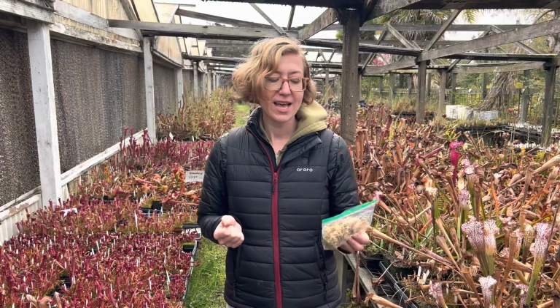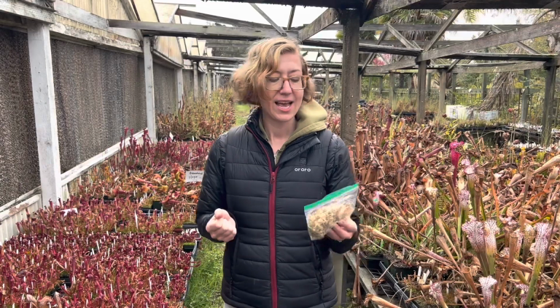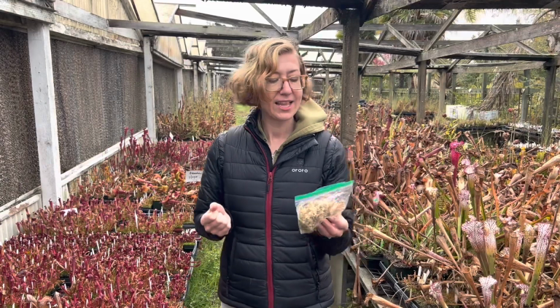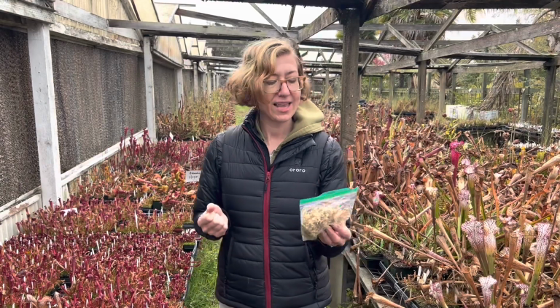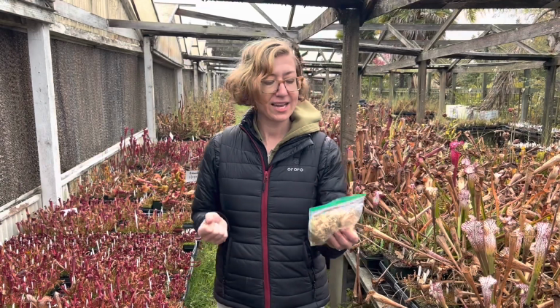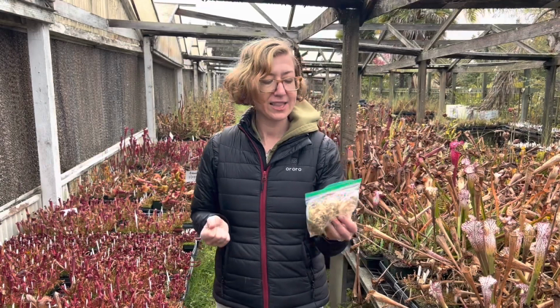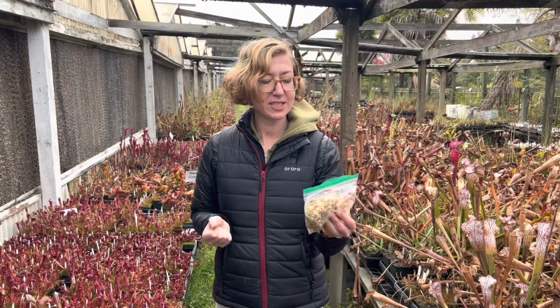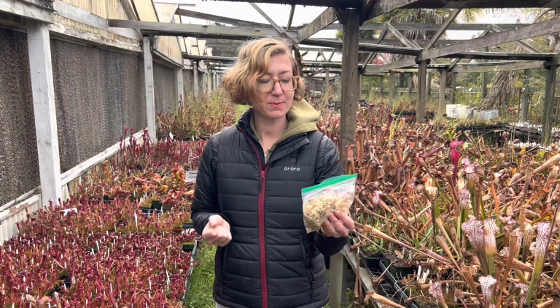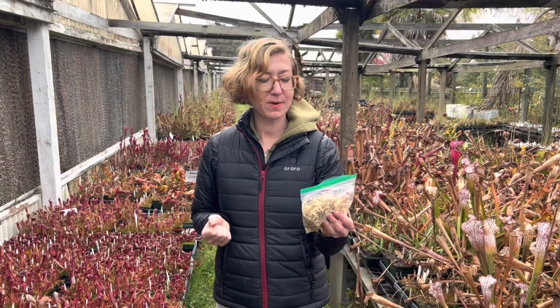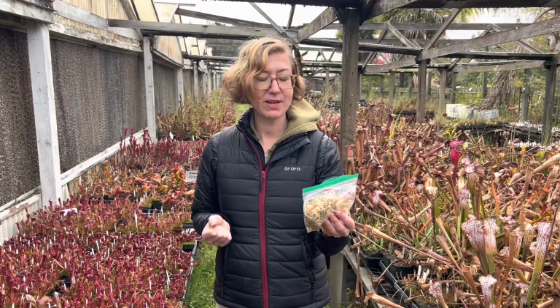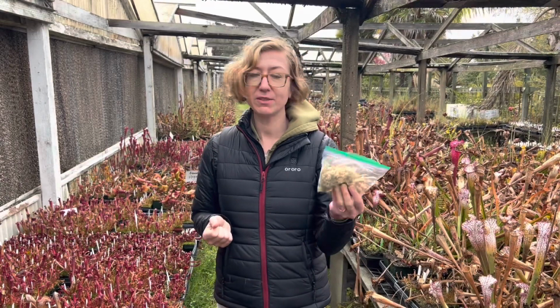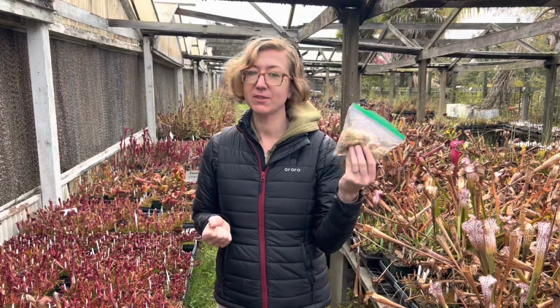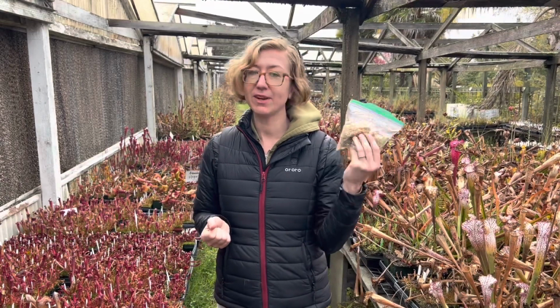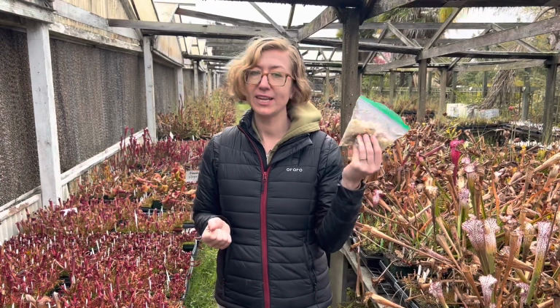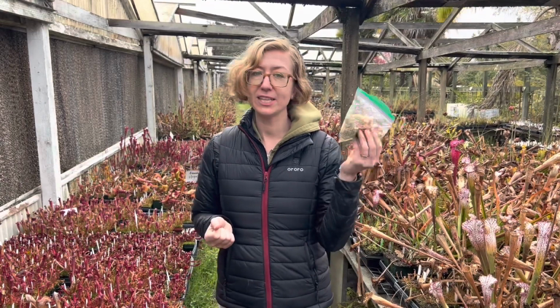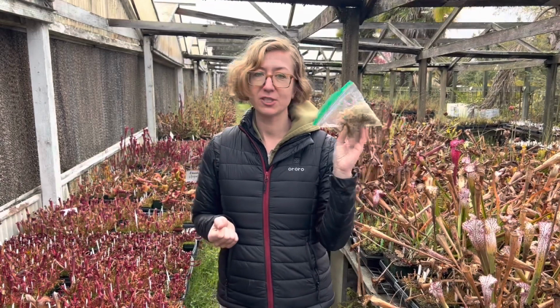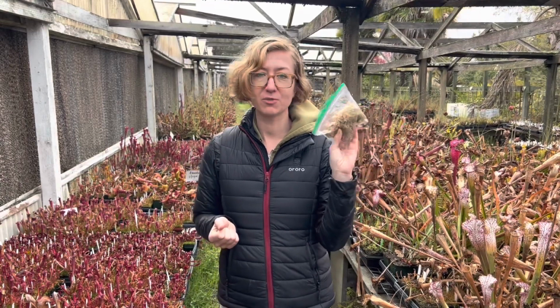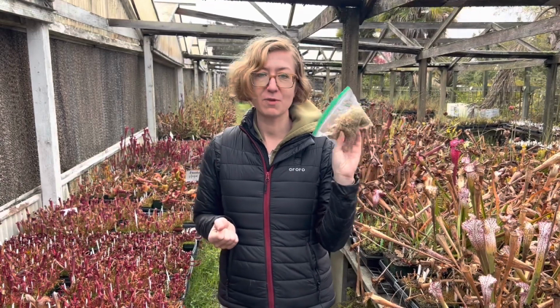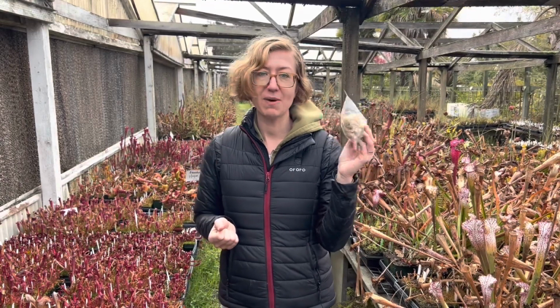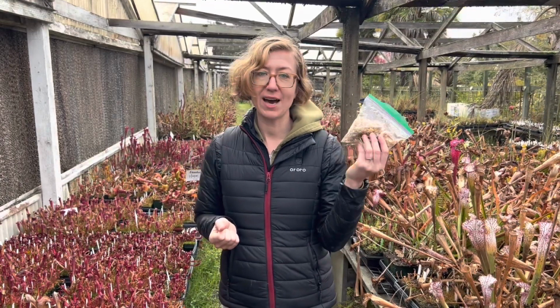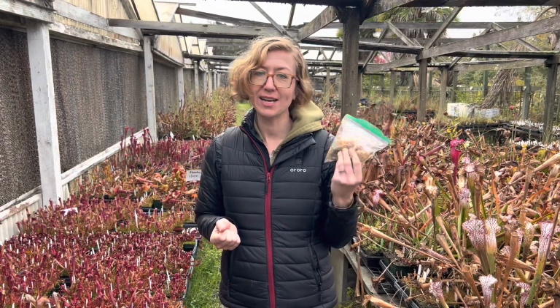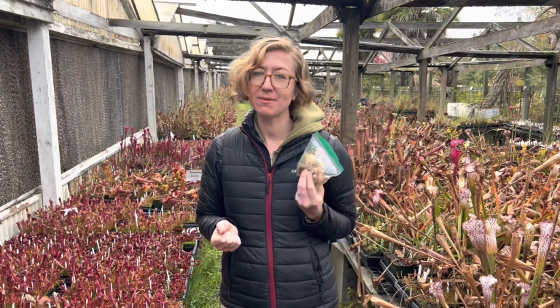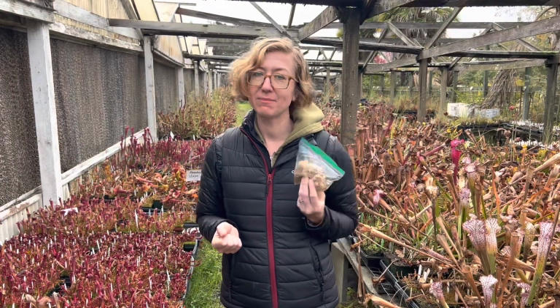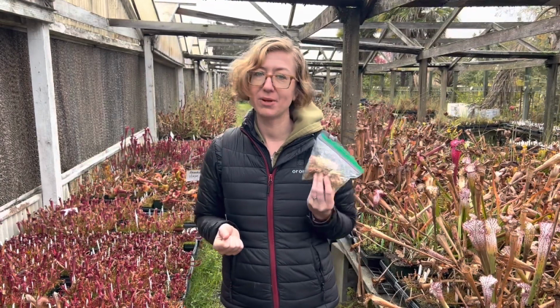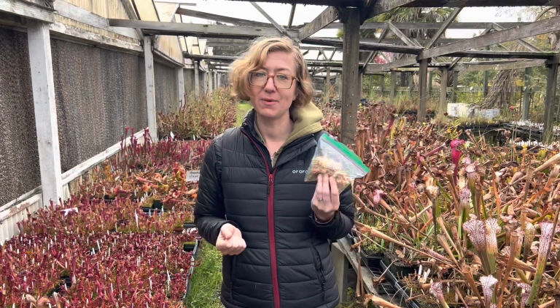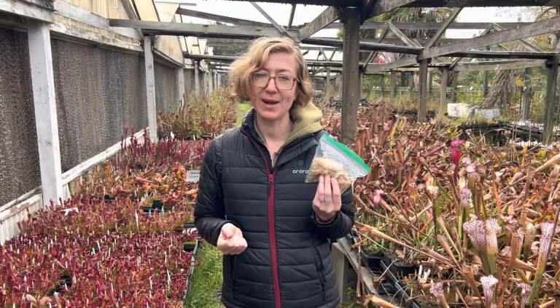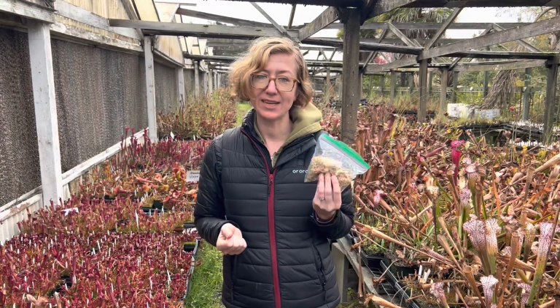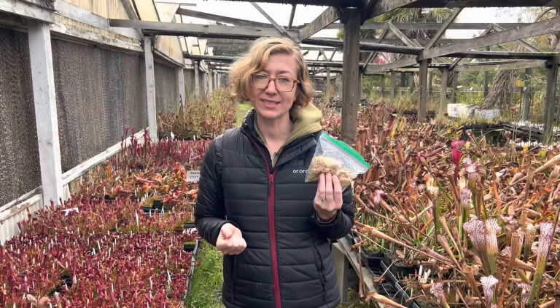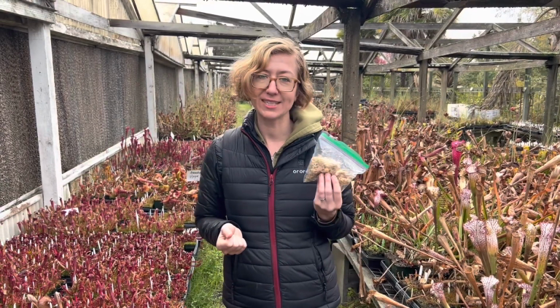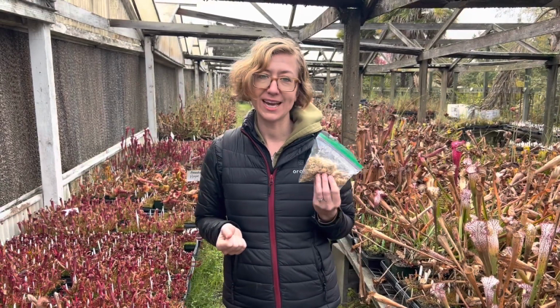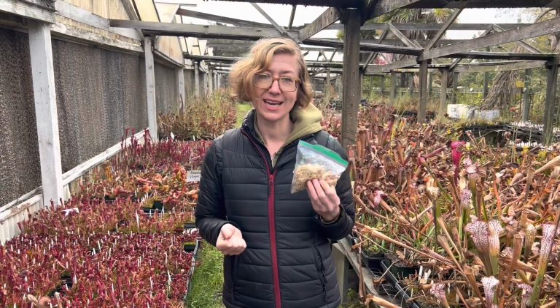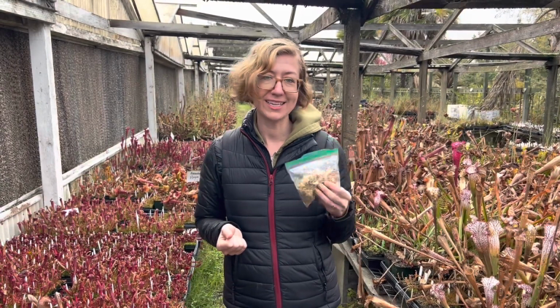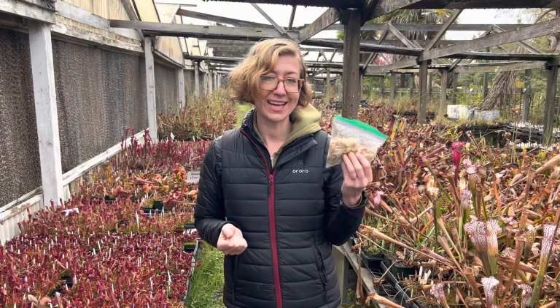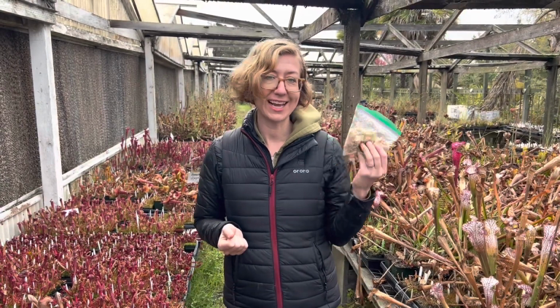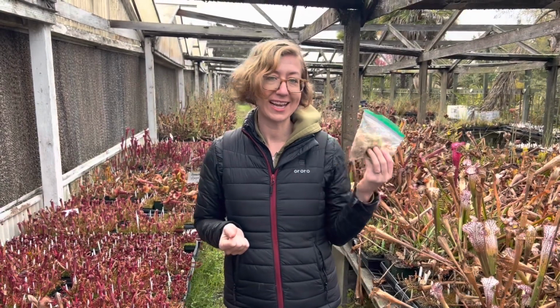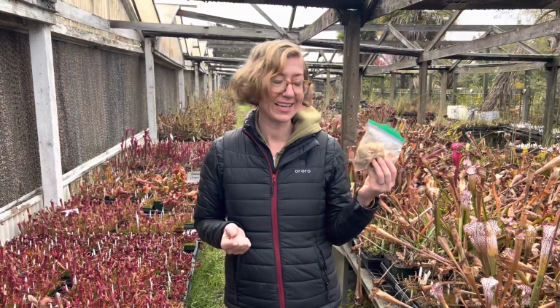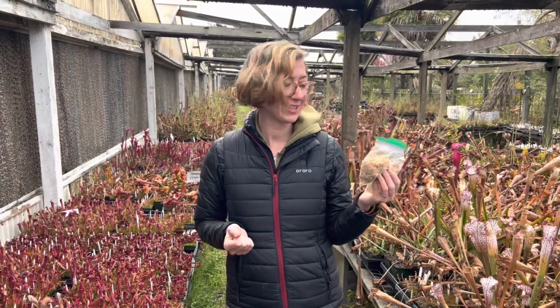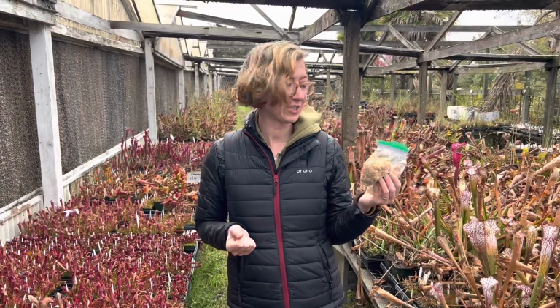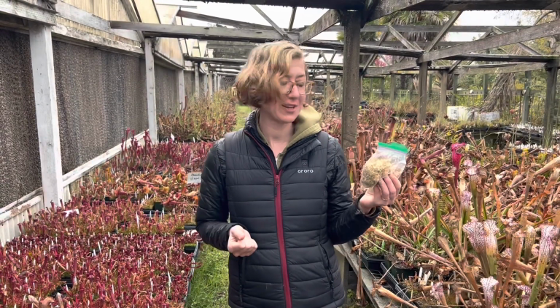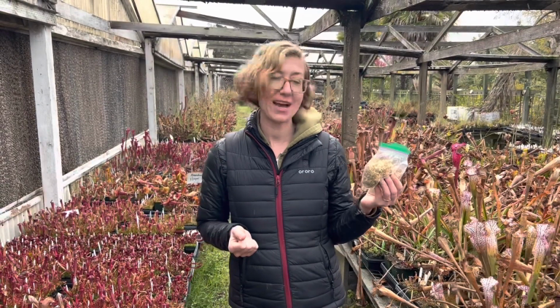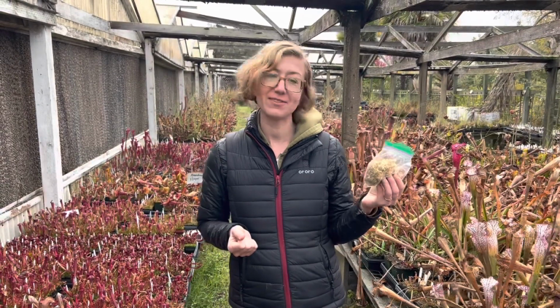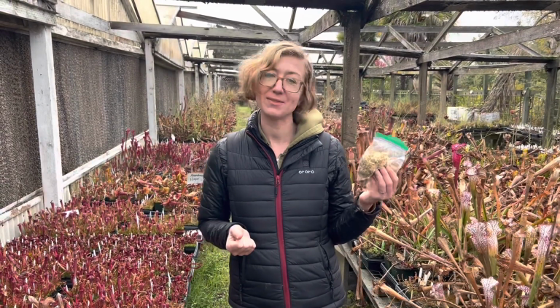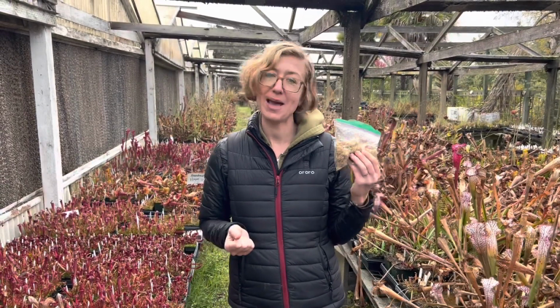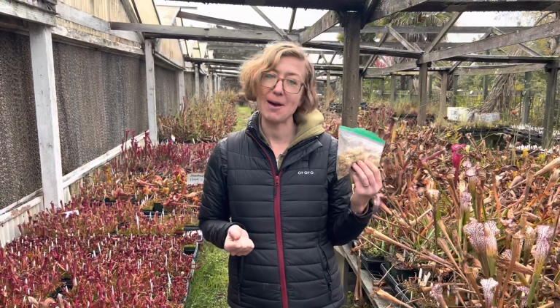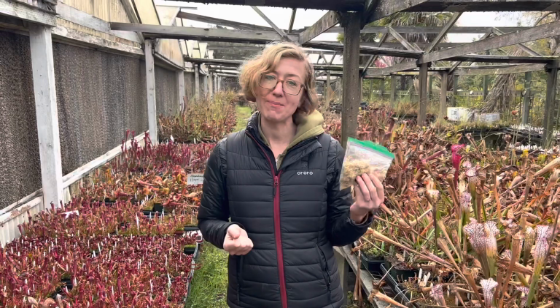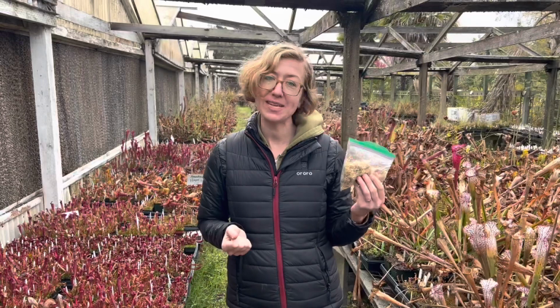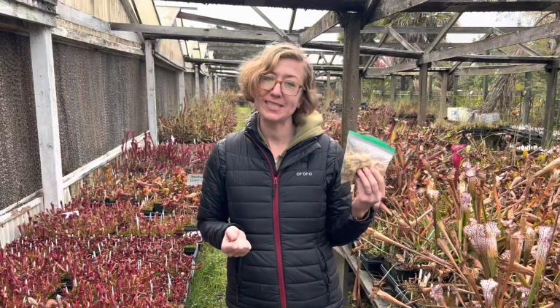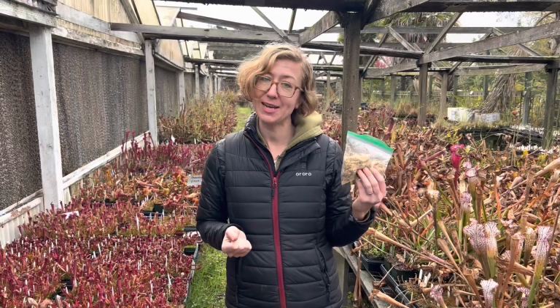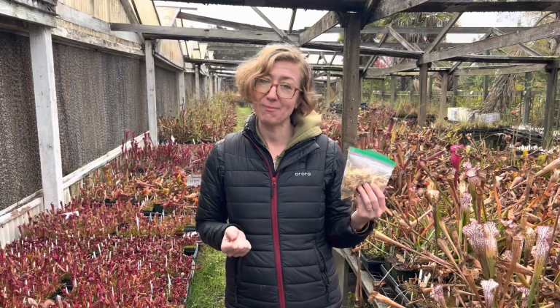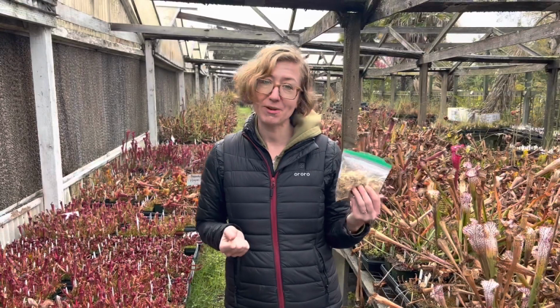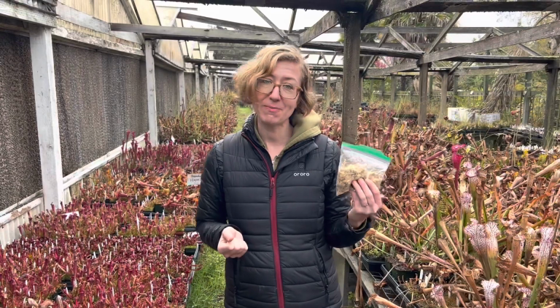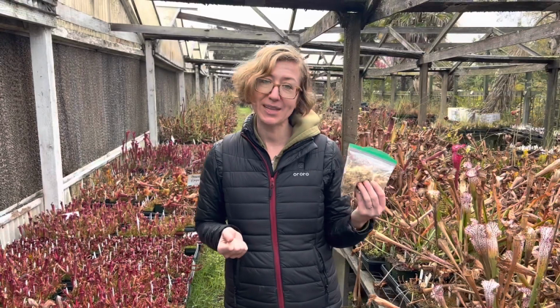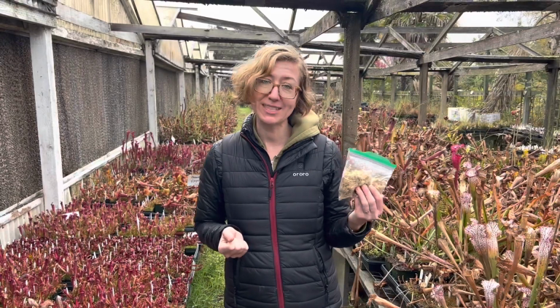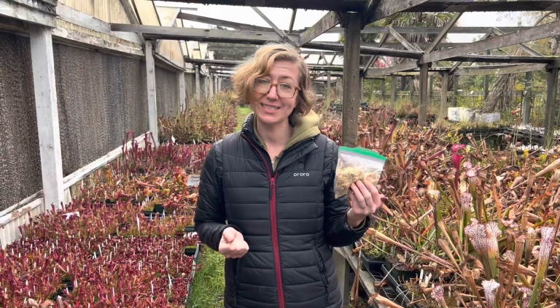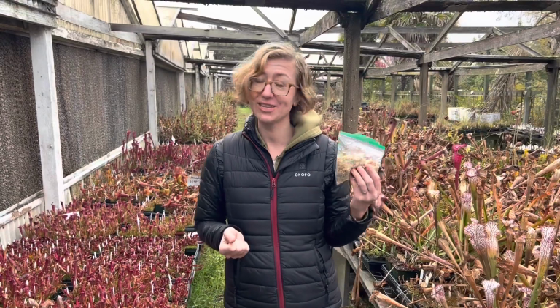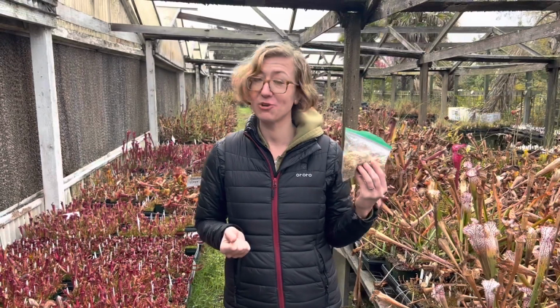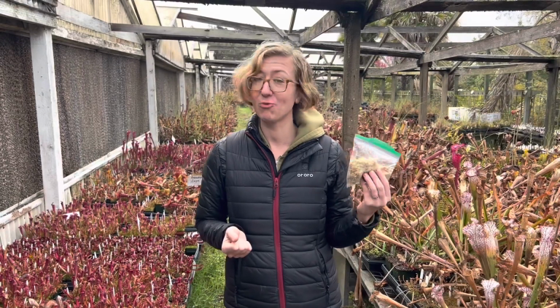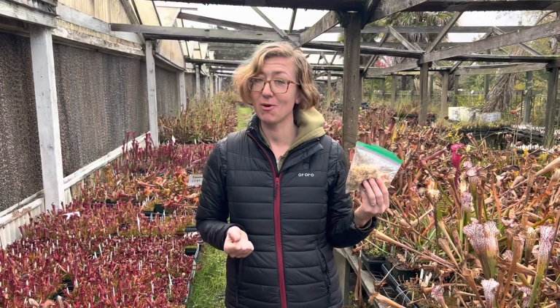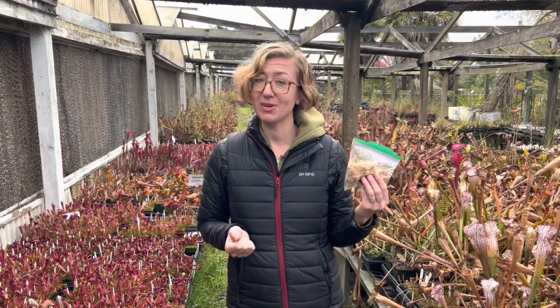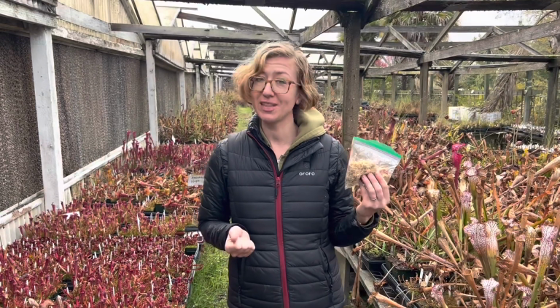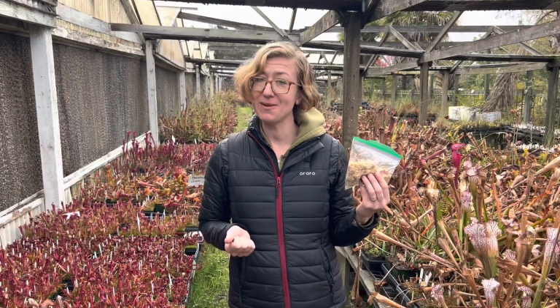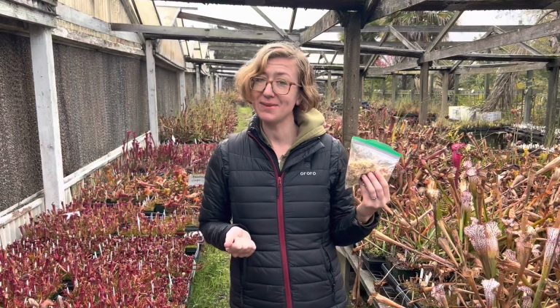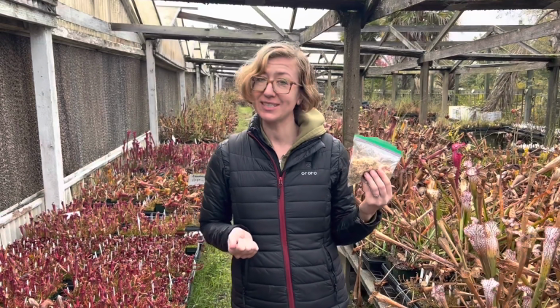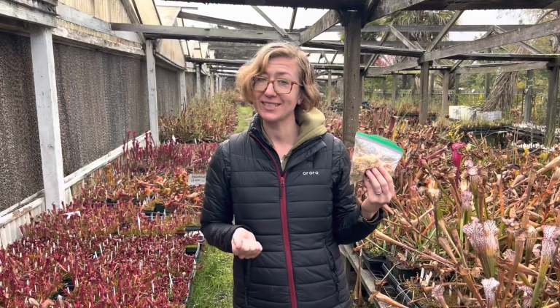And then in the spring, when you're ready, just repot it and put it back outside. And you should have some happy temperate plants in your warmer climates.